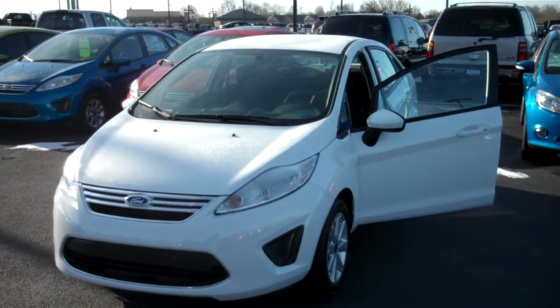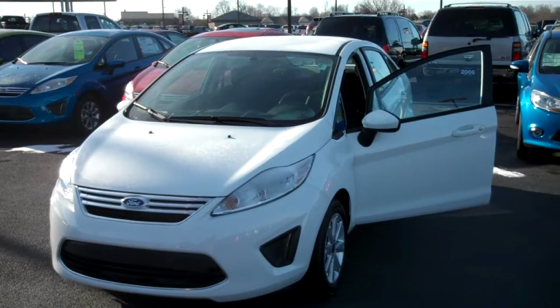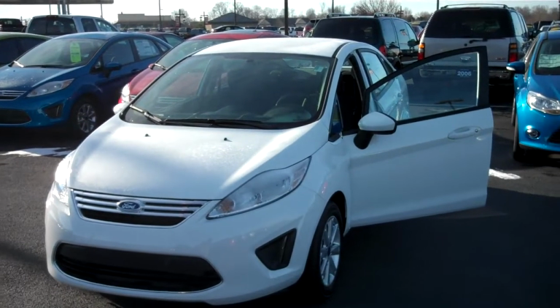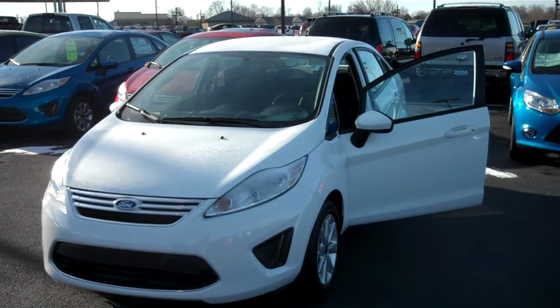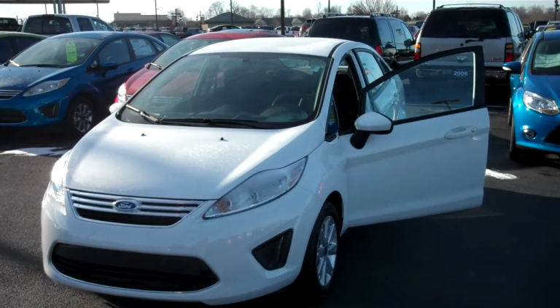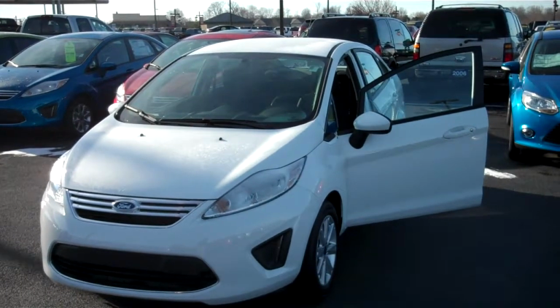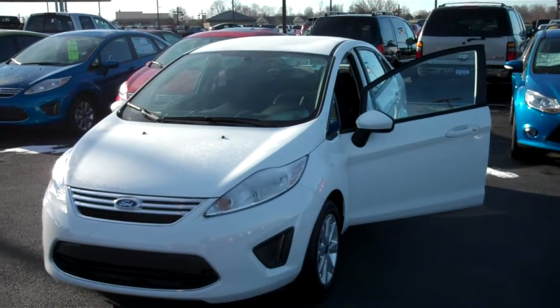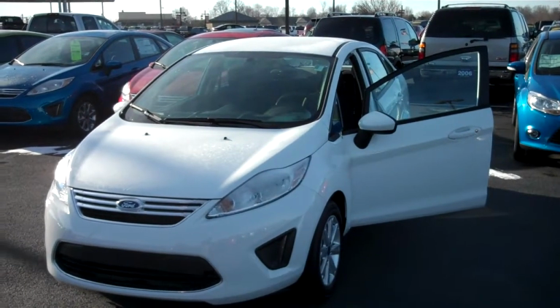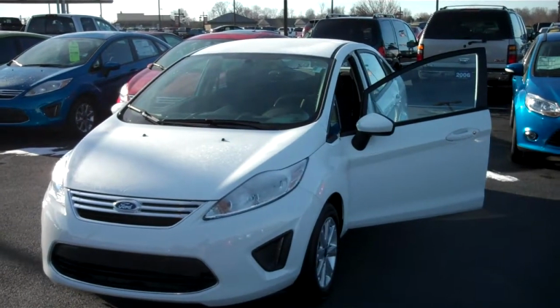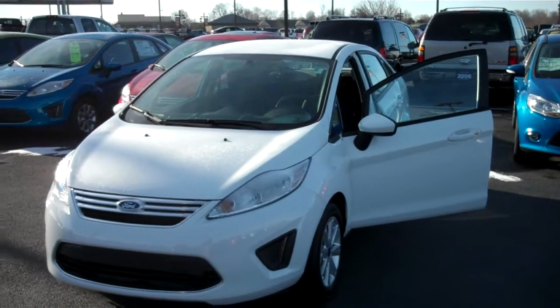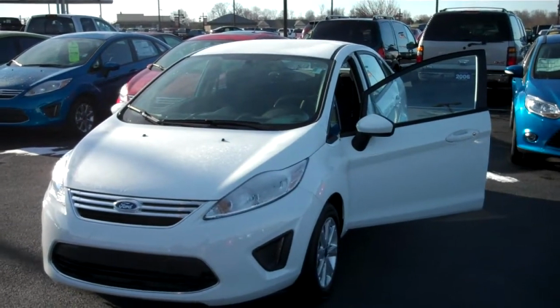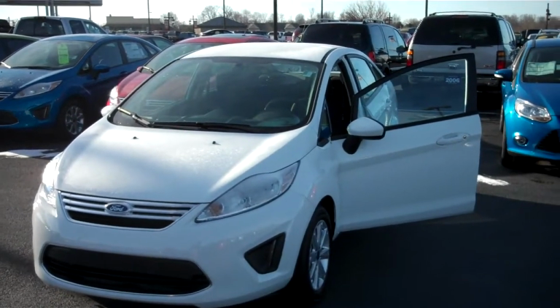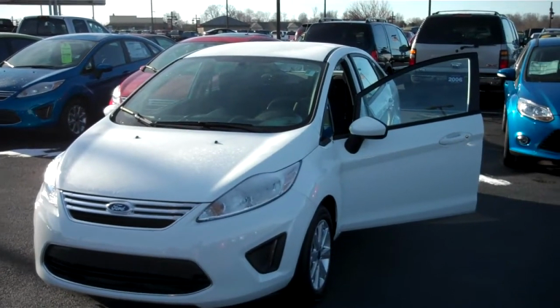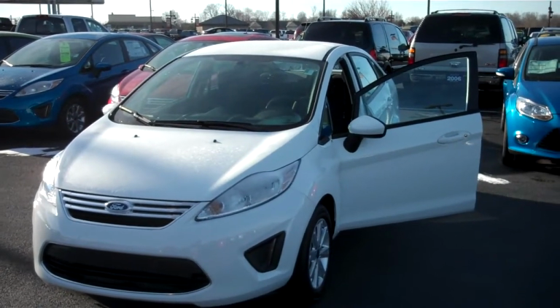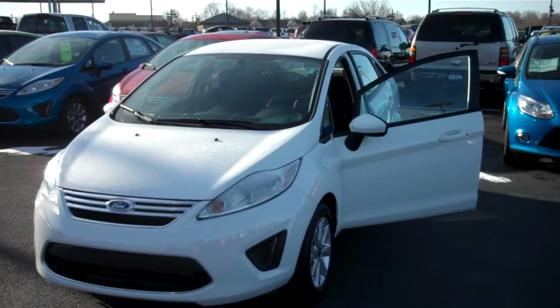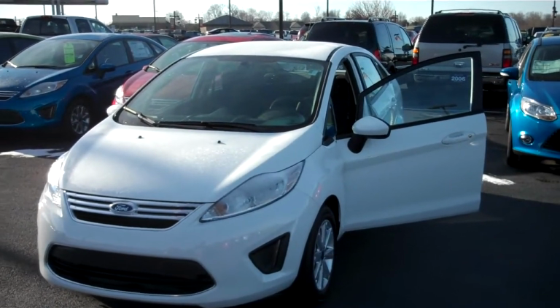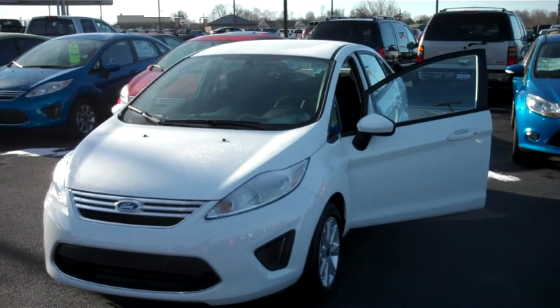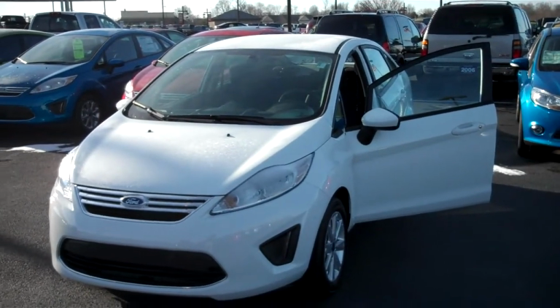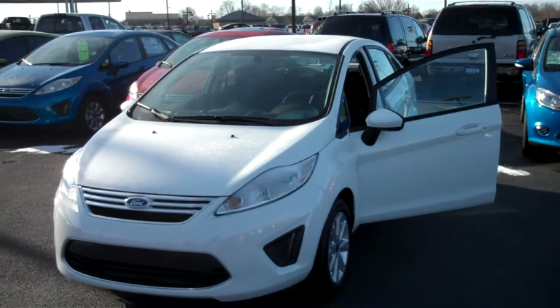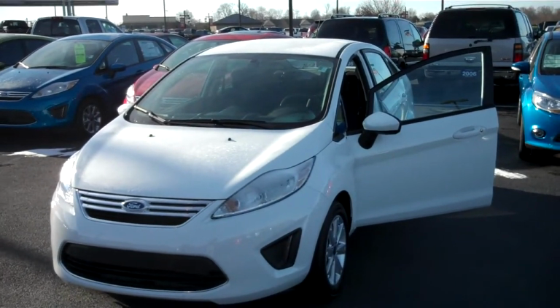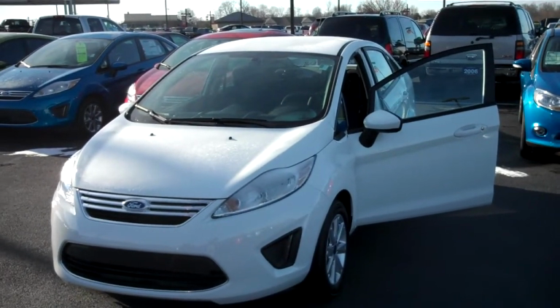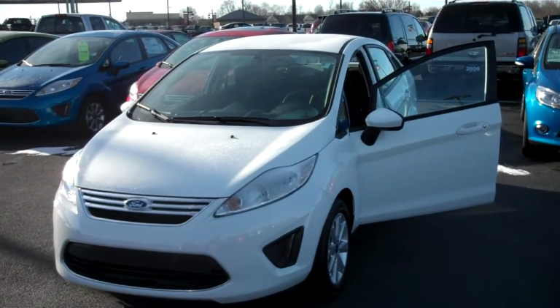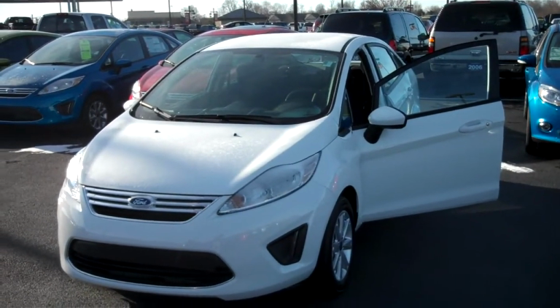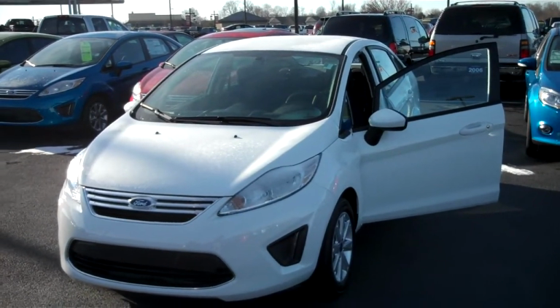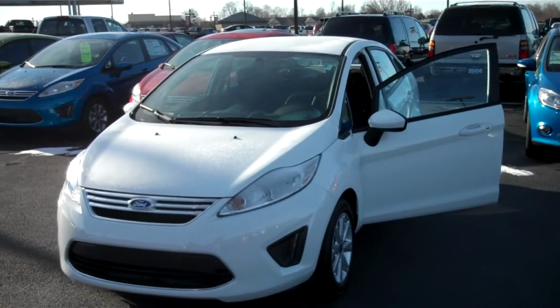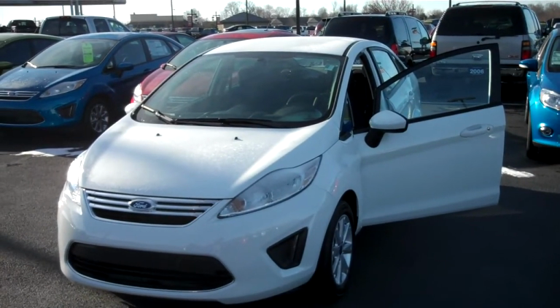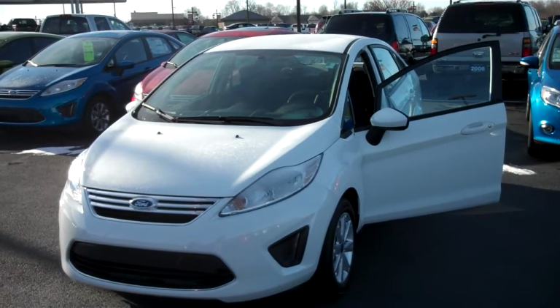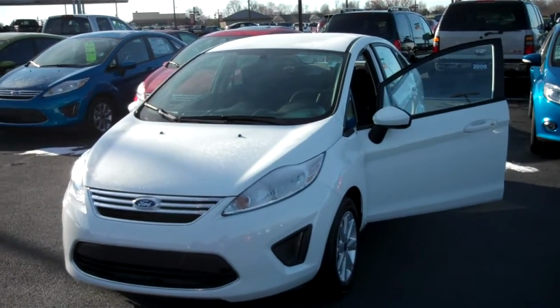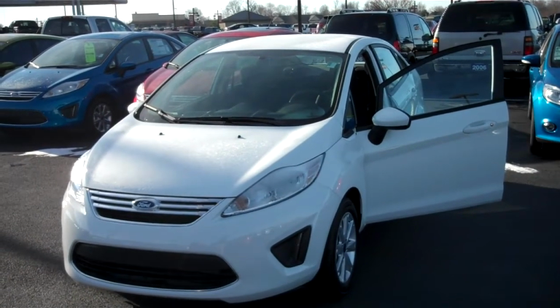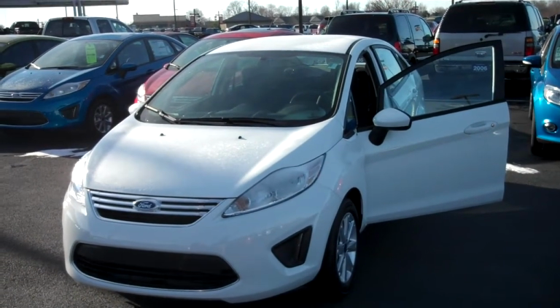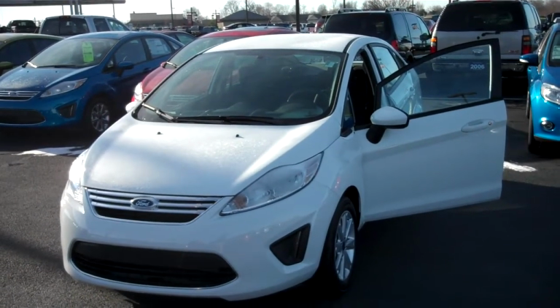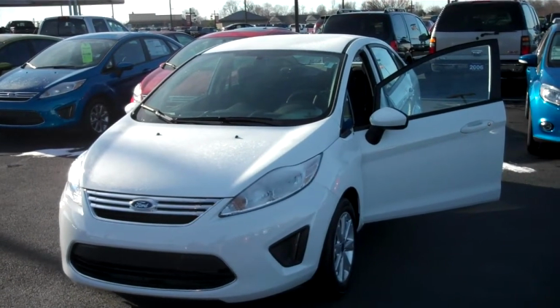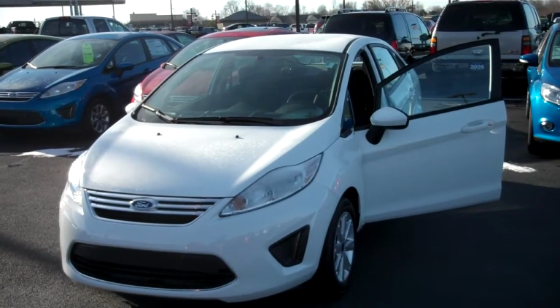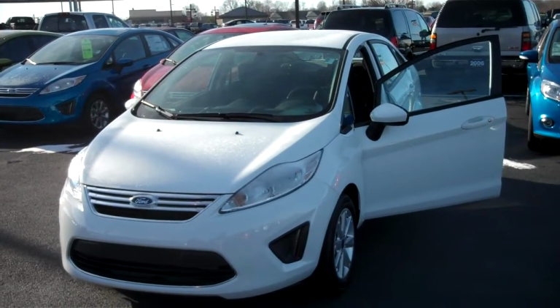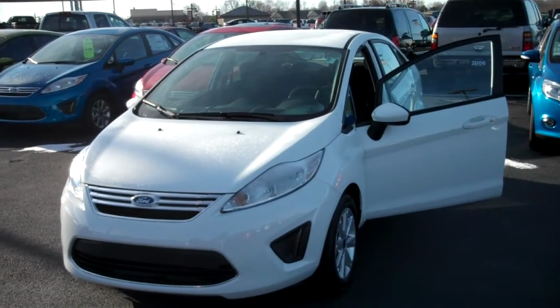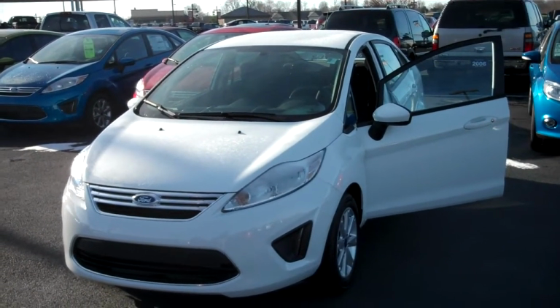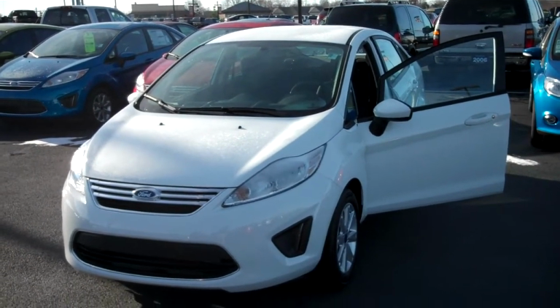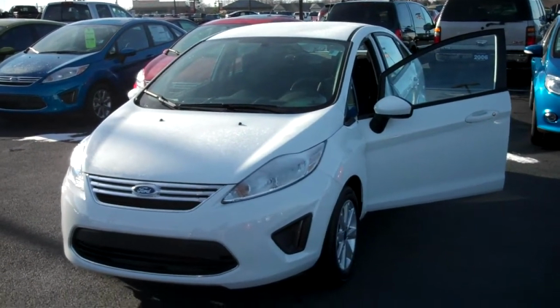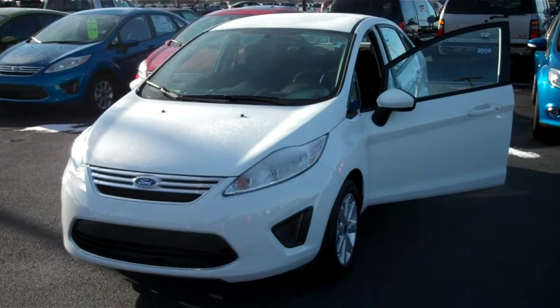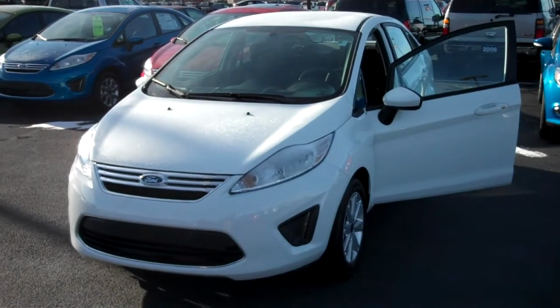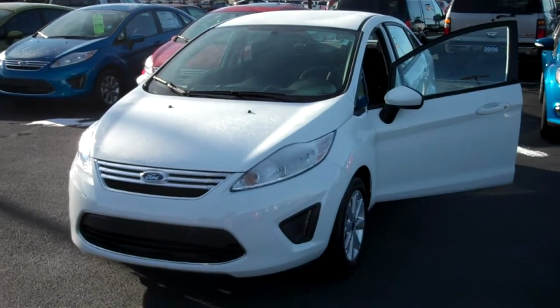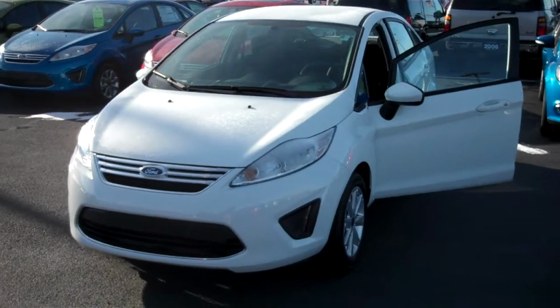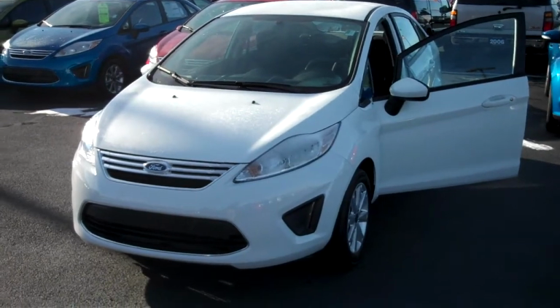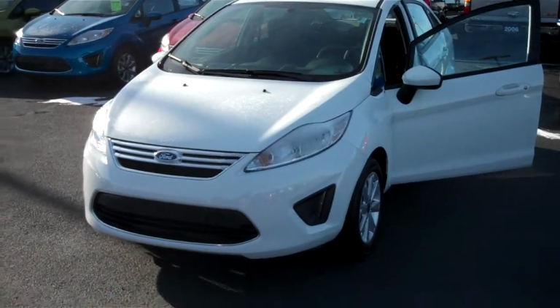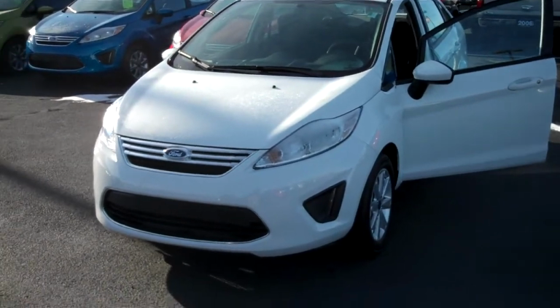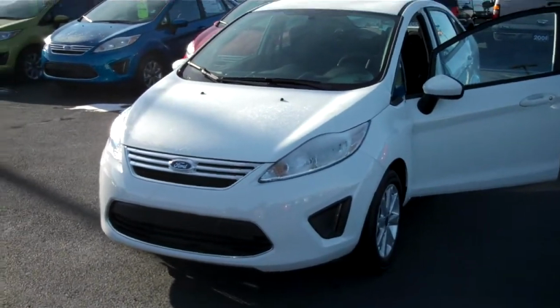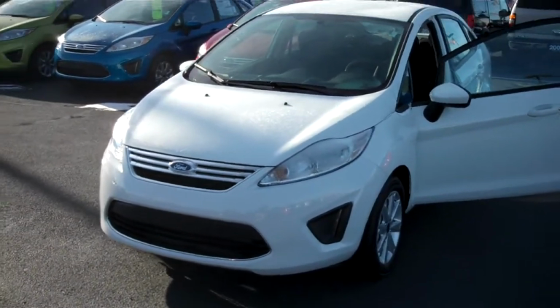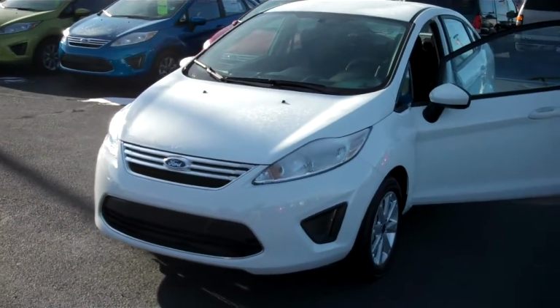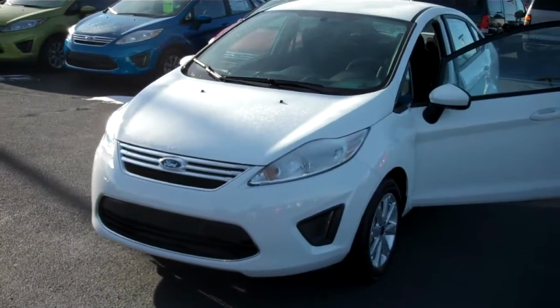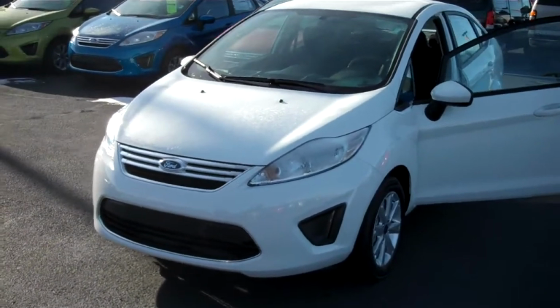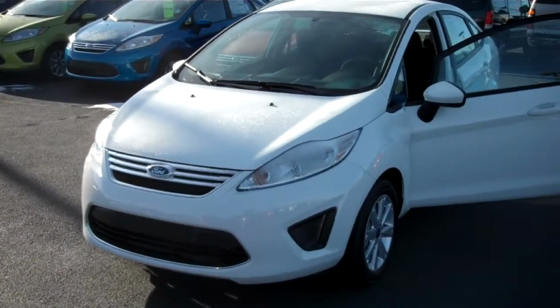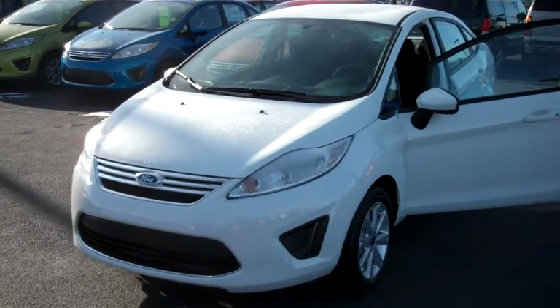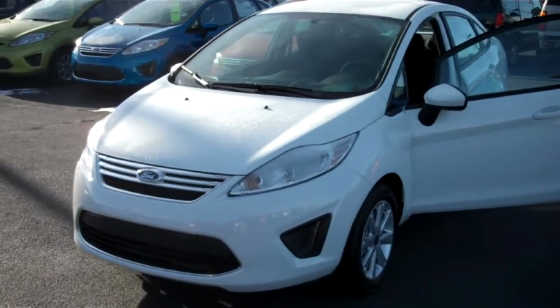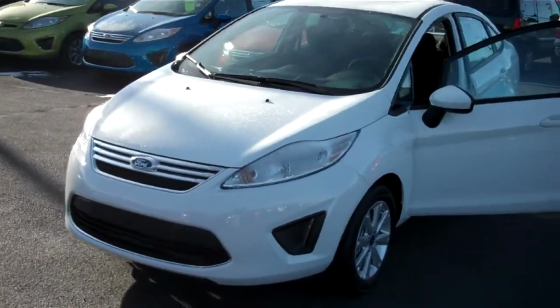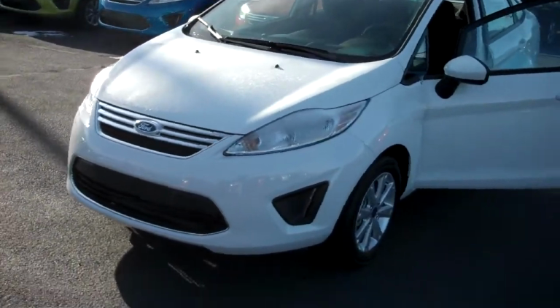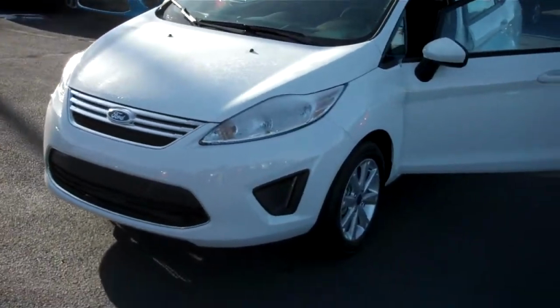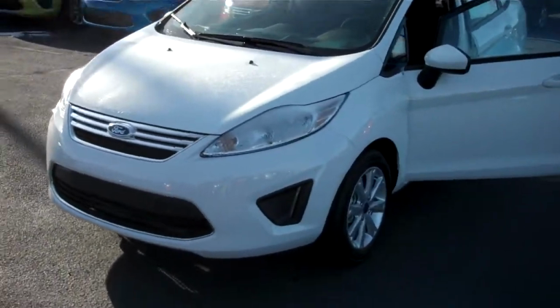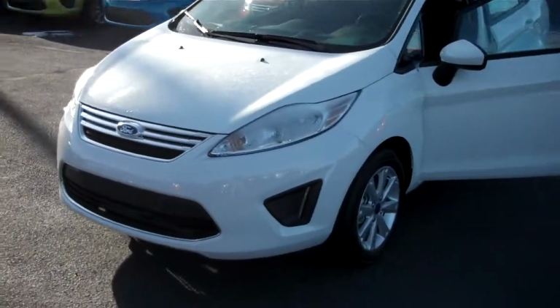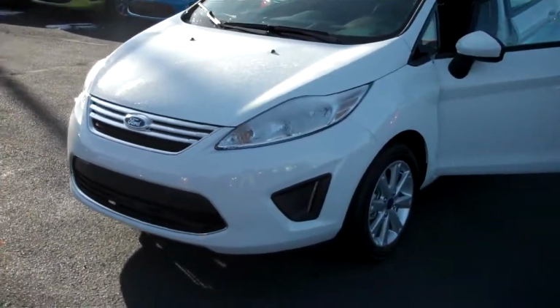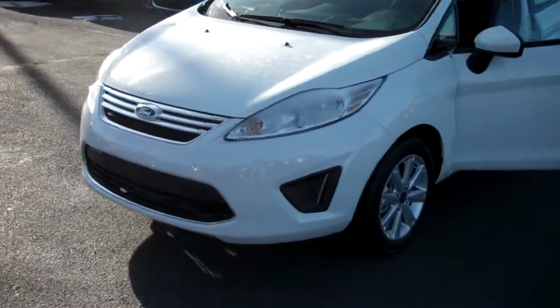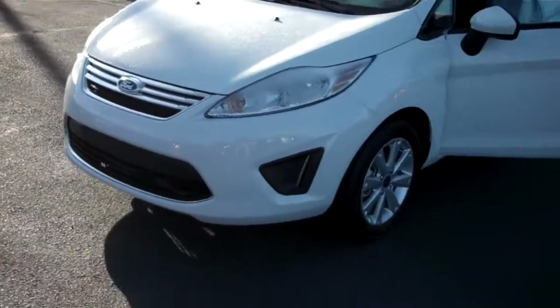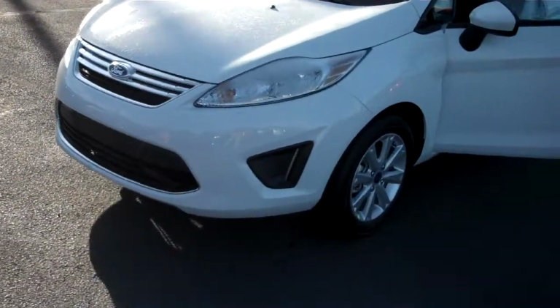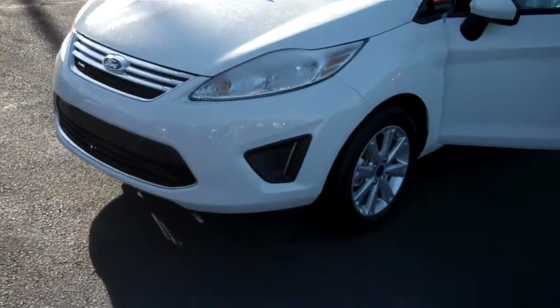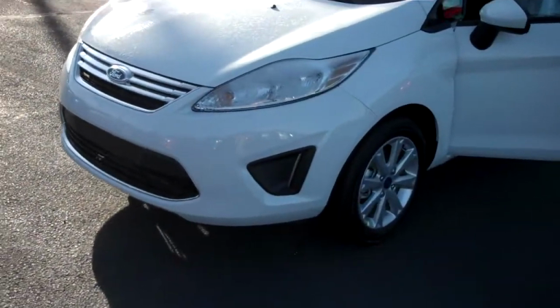Hey Joe, this is Chip Carter with Bells Ford. Here is our 2012 Fiesta you inquired about. This is the SE model.